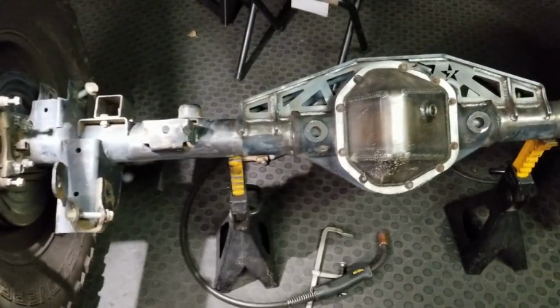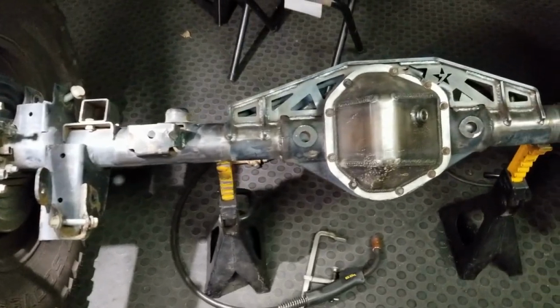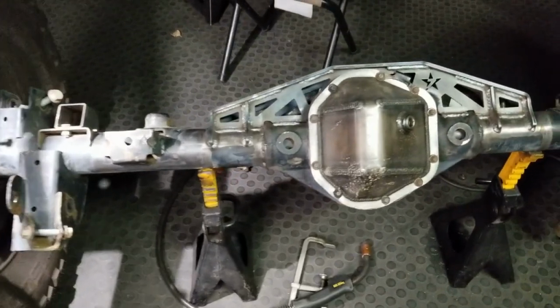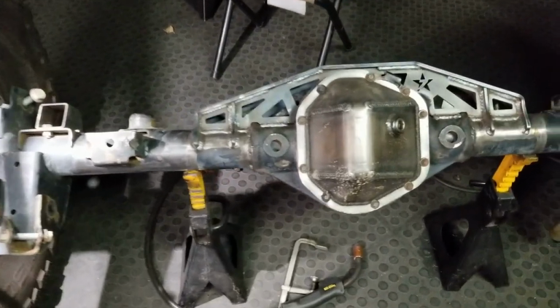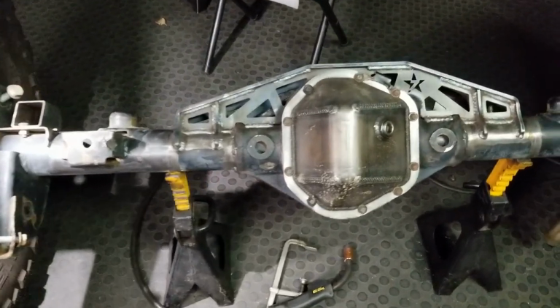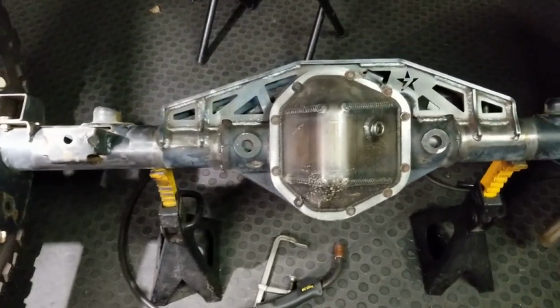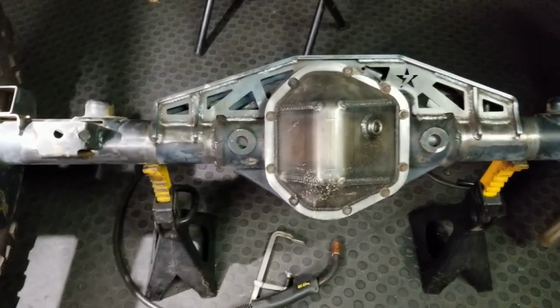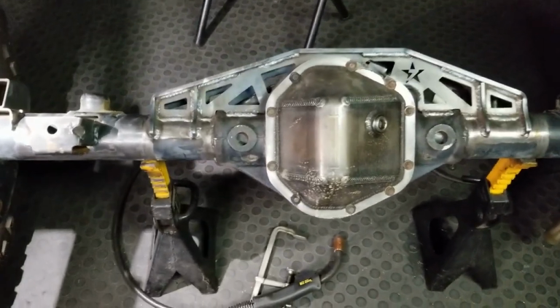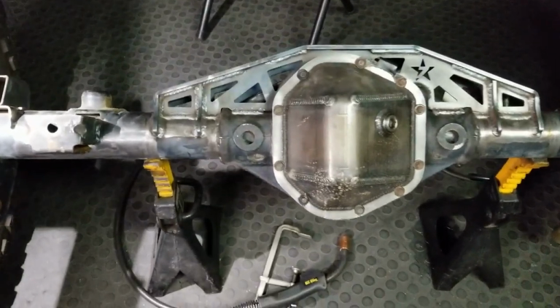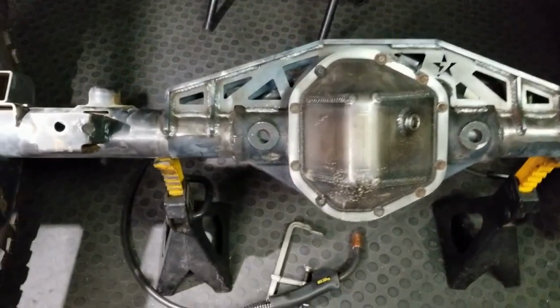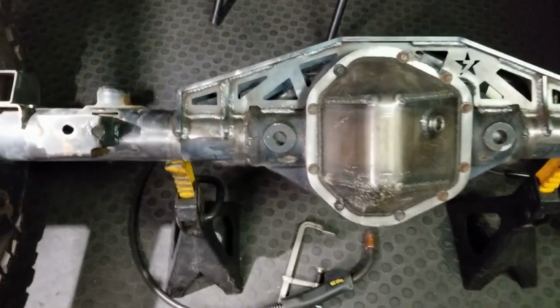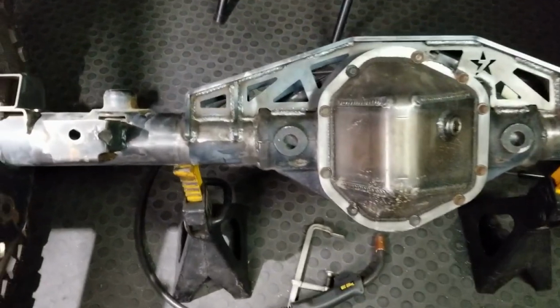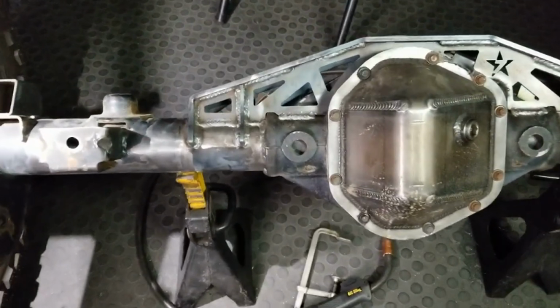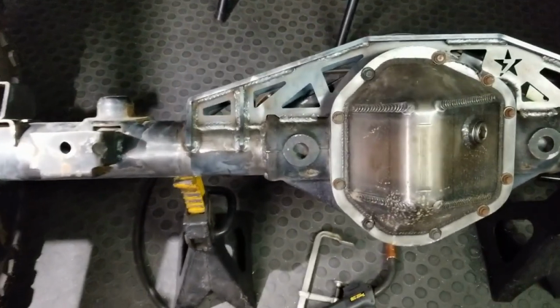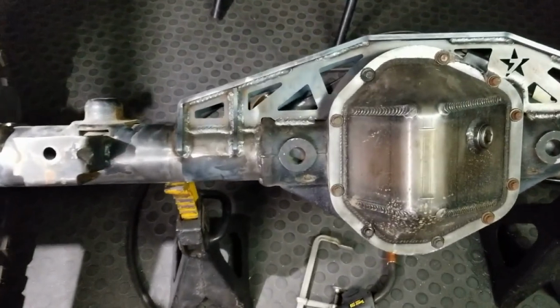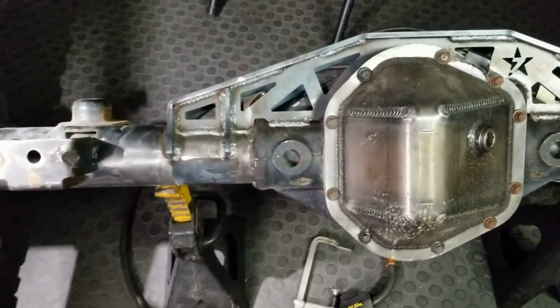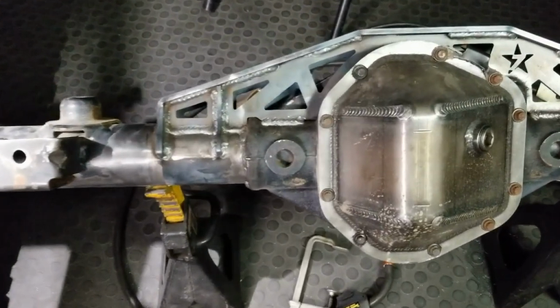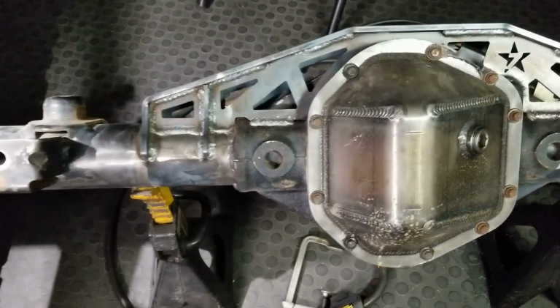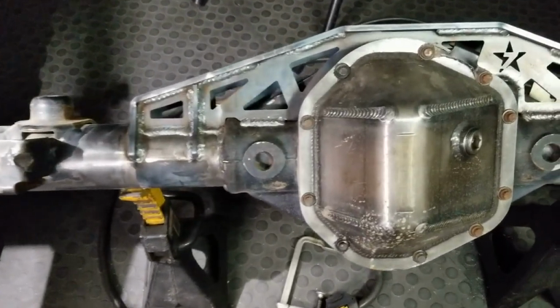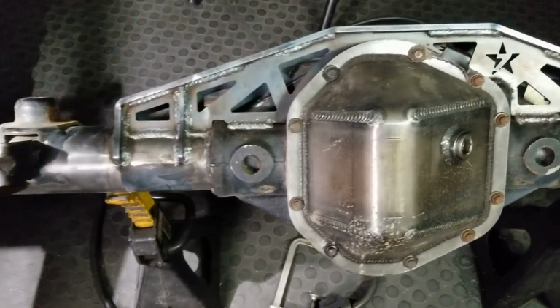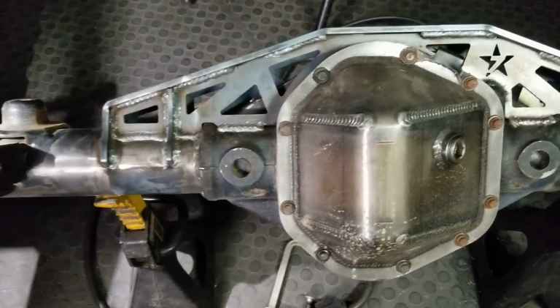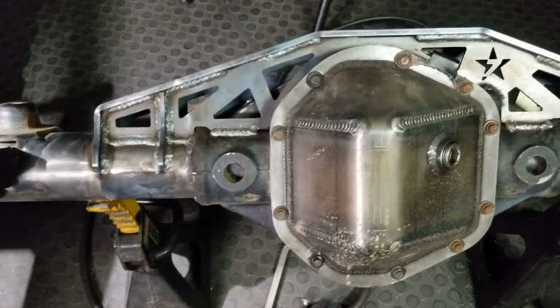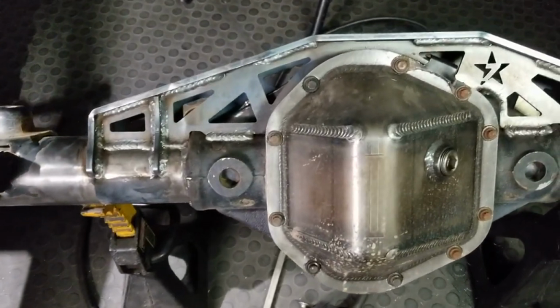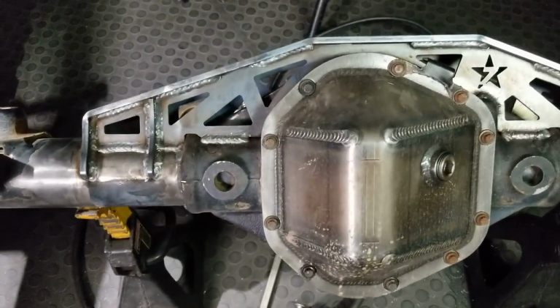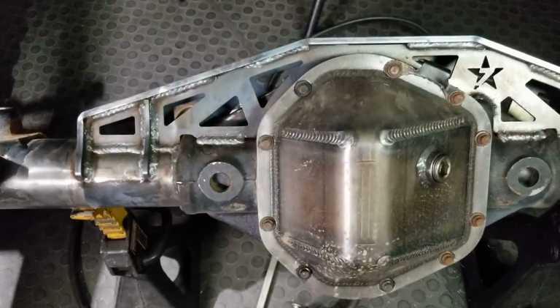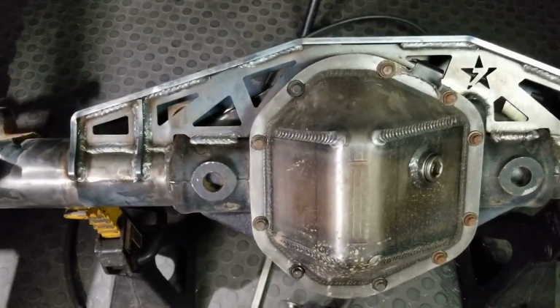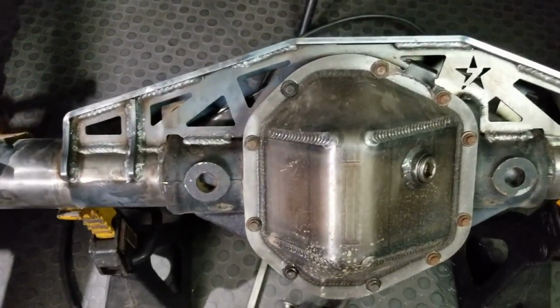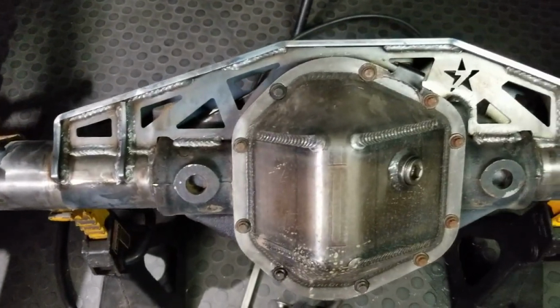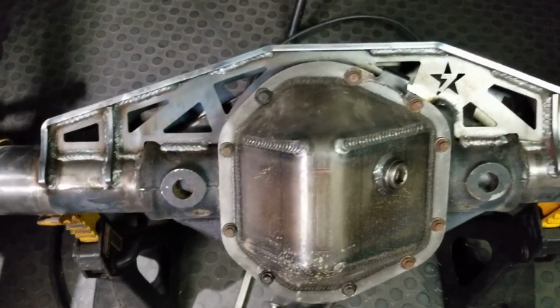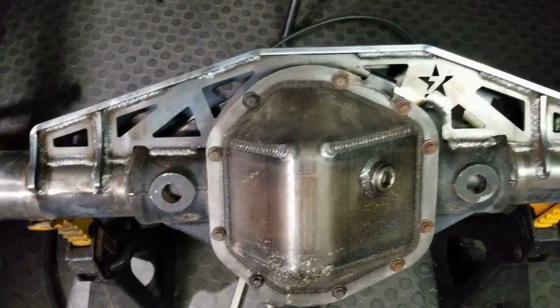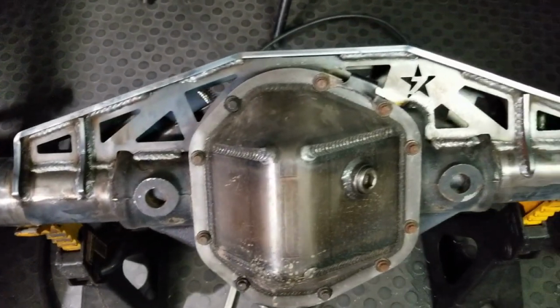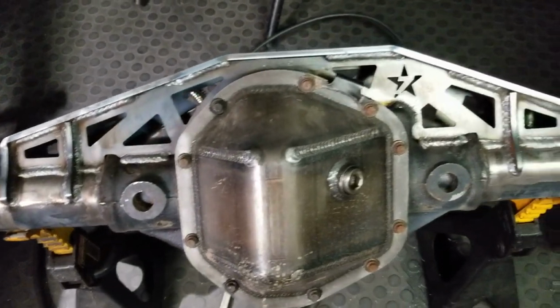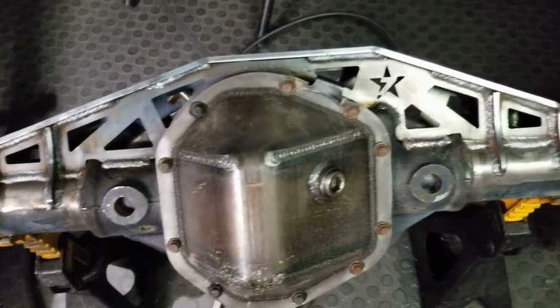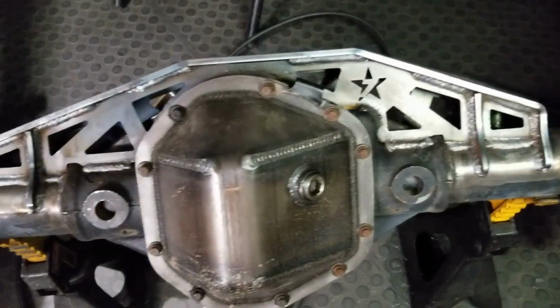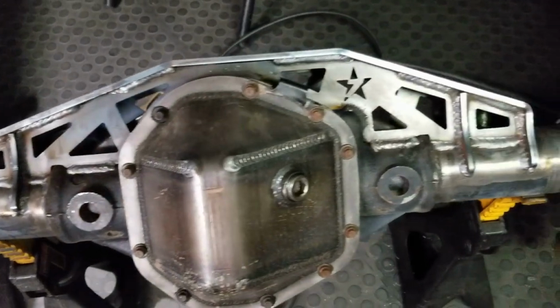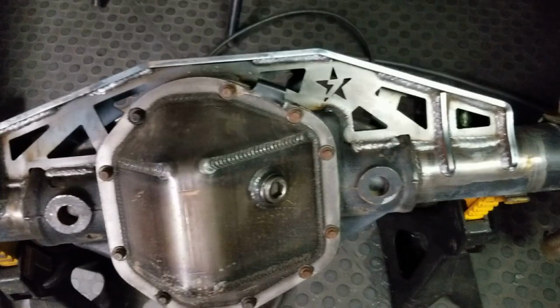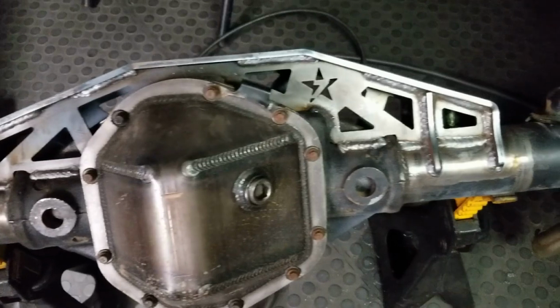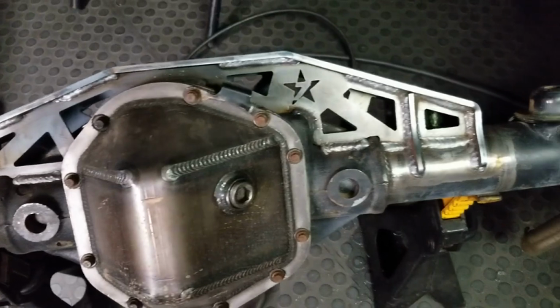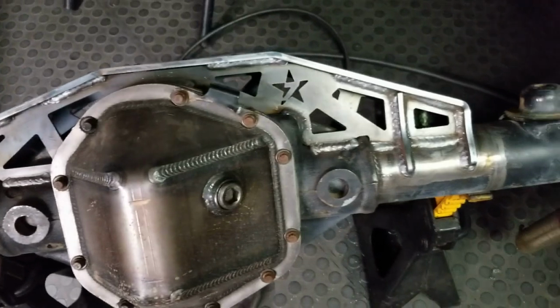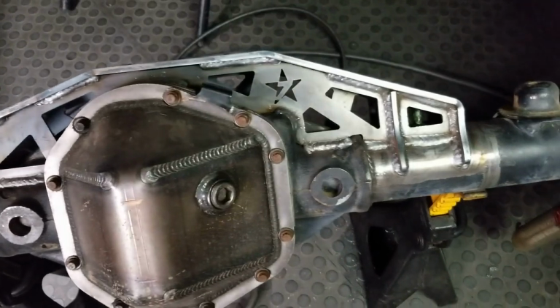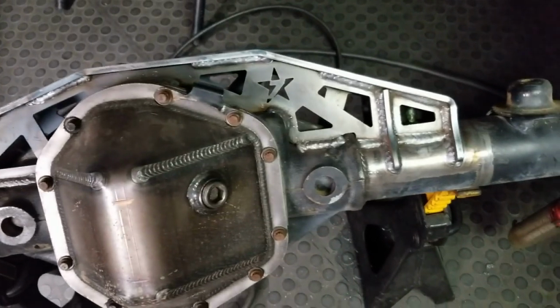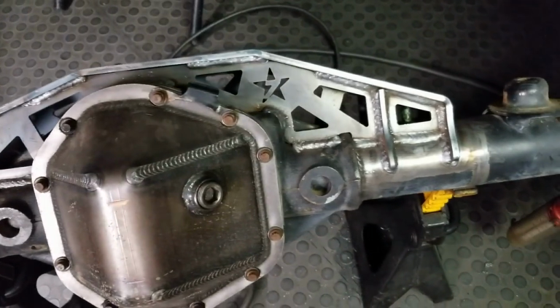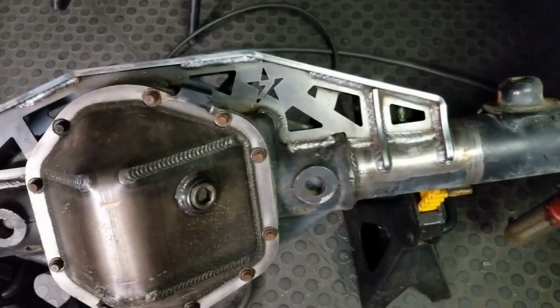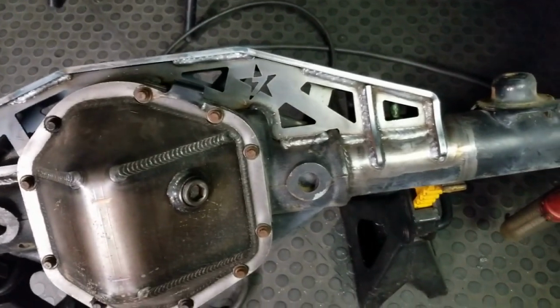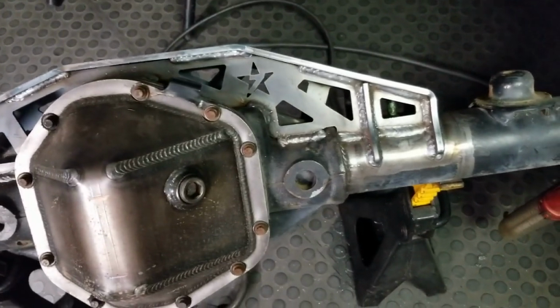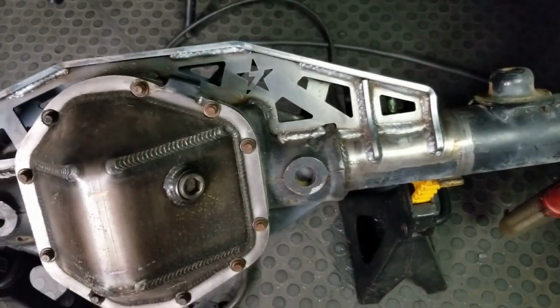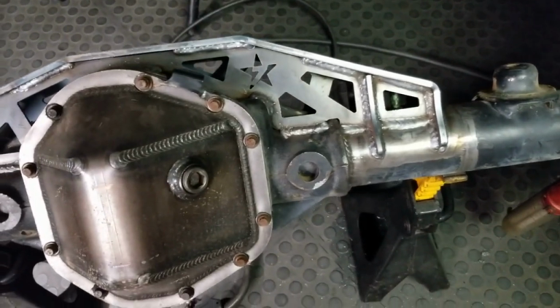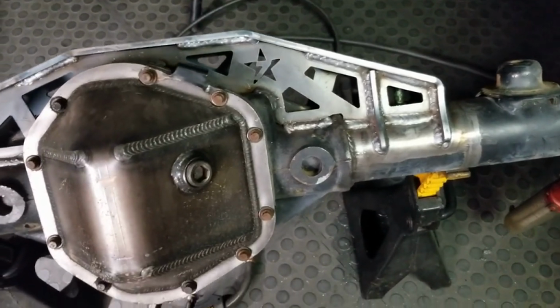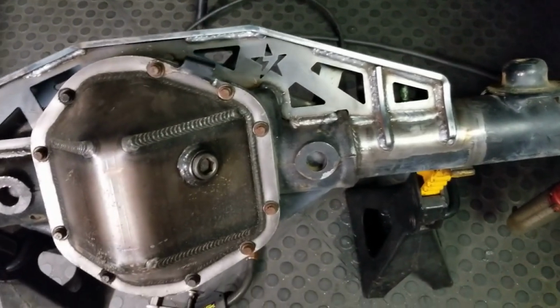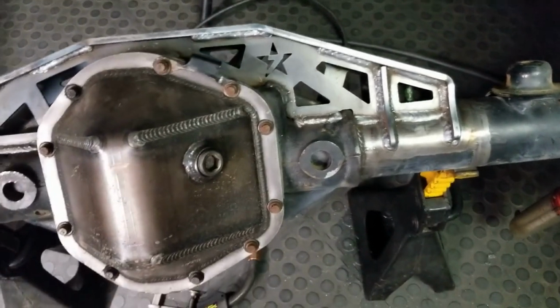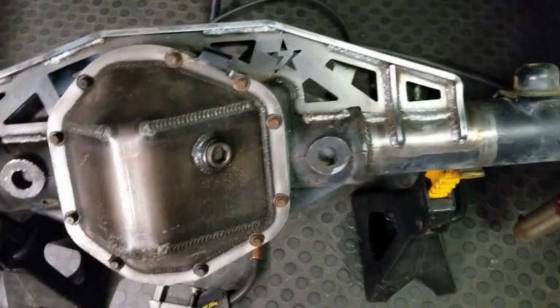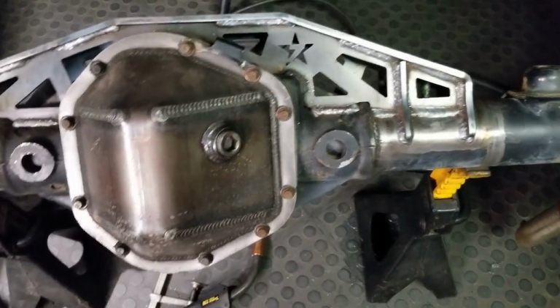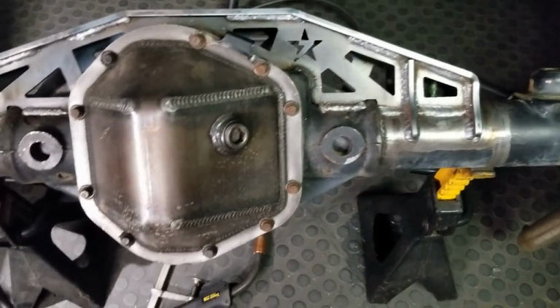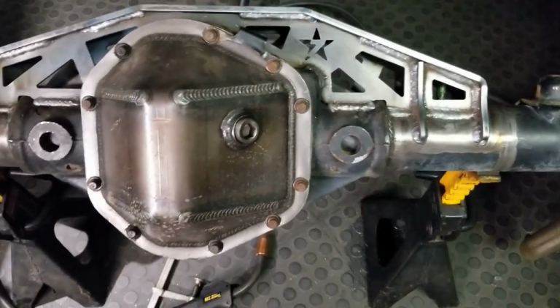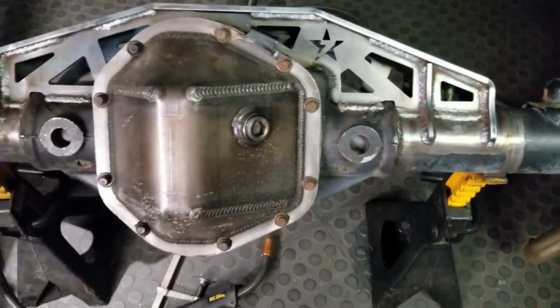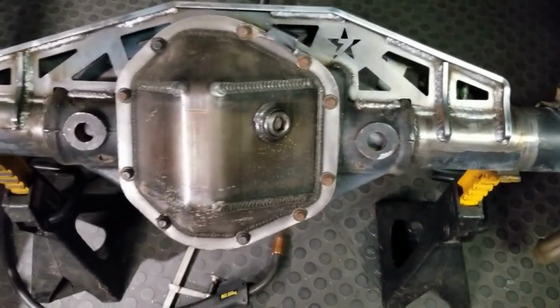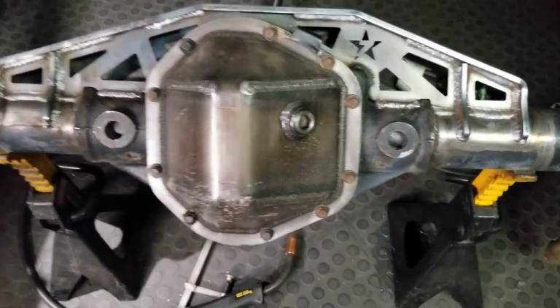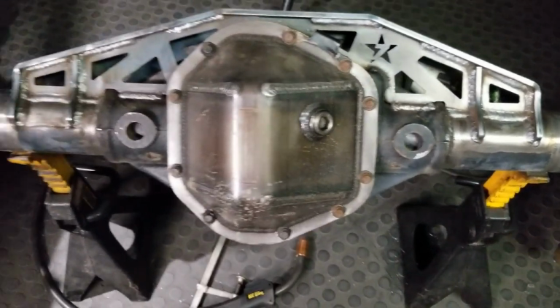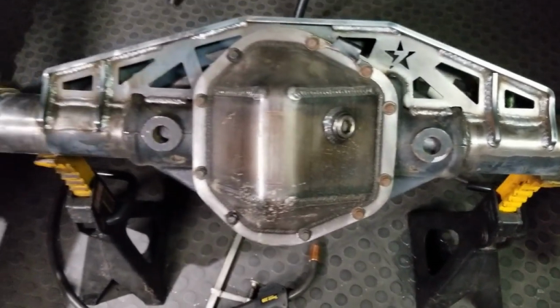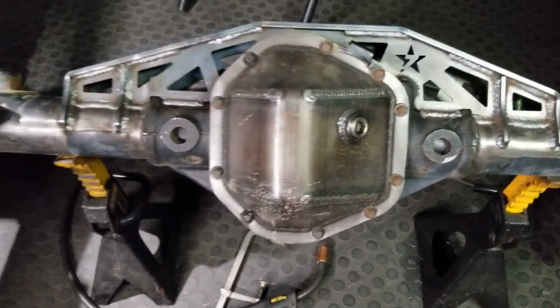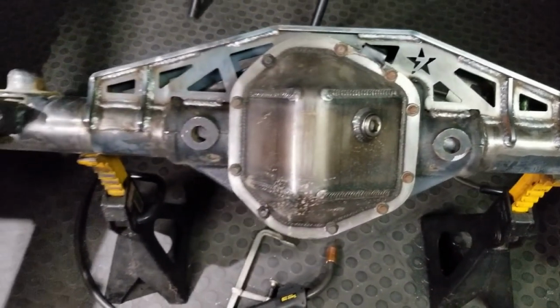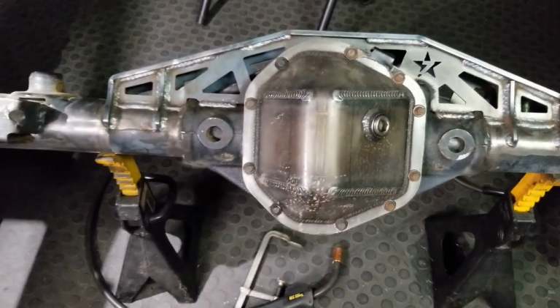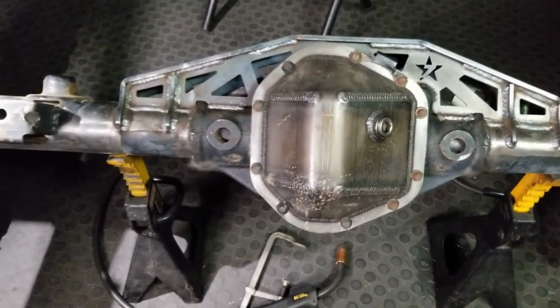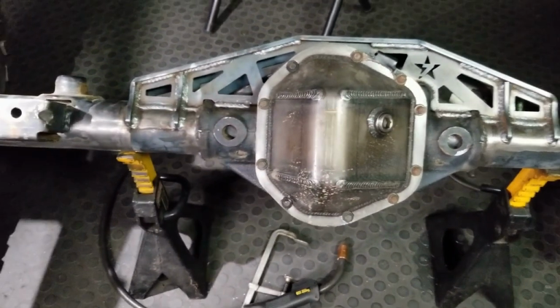Coming along pretty well. Got the truss fully welded - we'll take a look at that tomorrow.